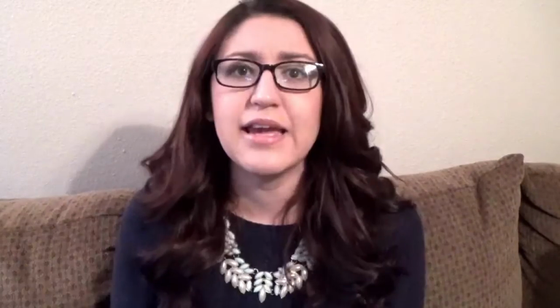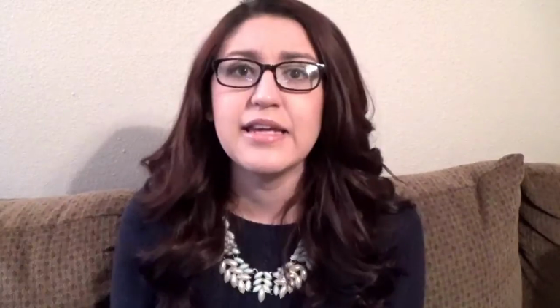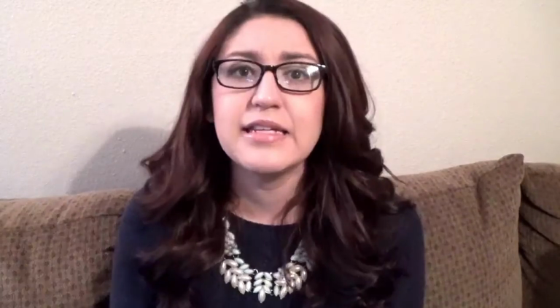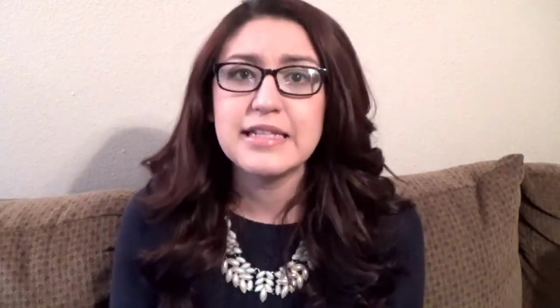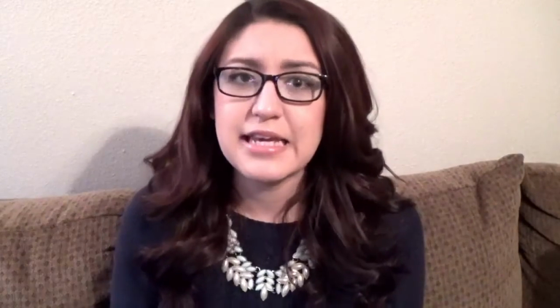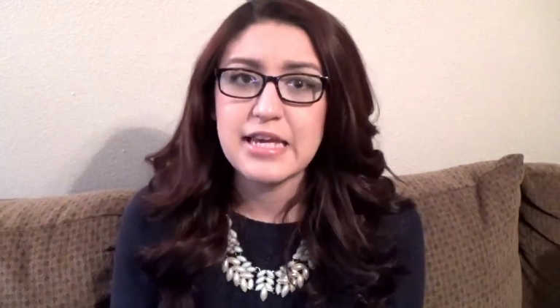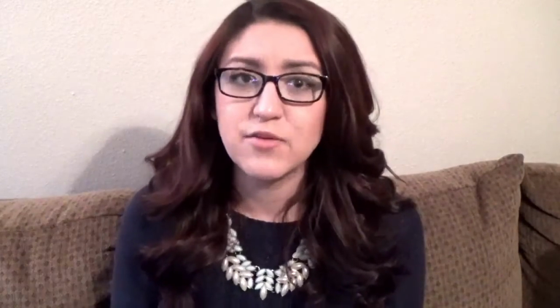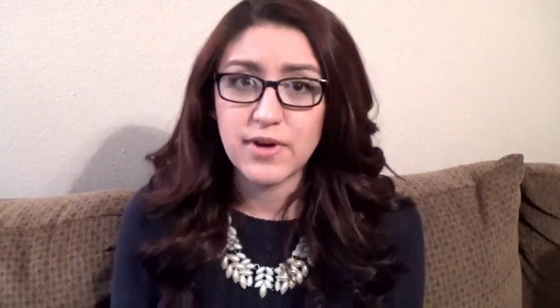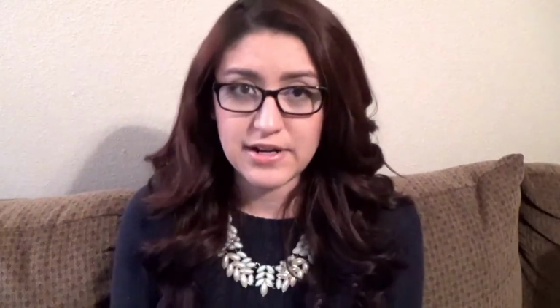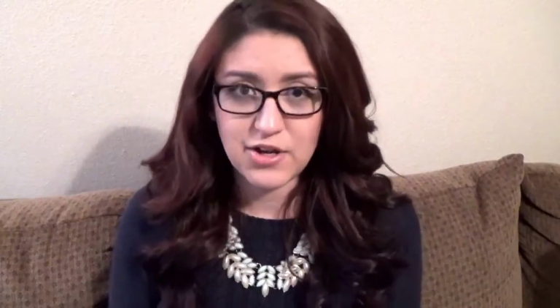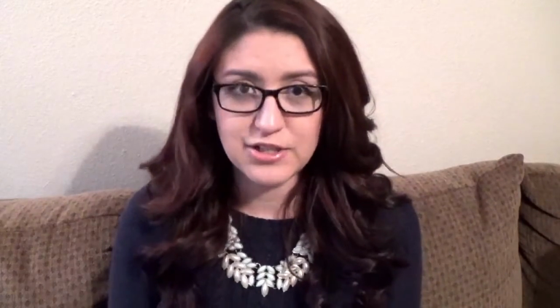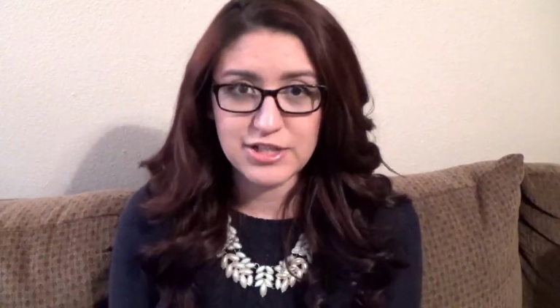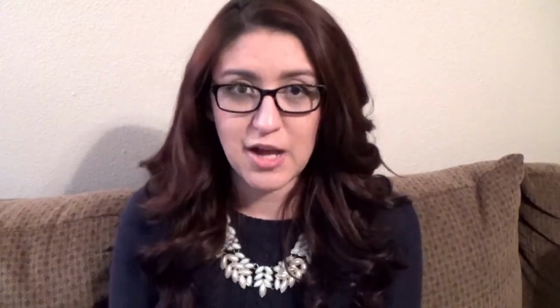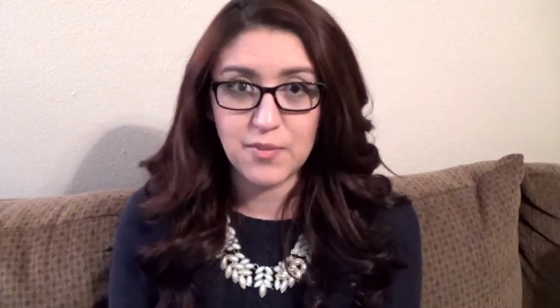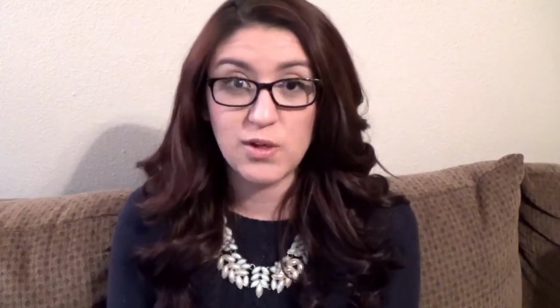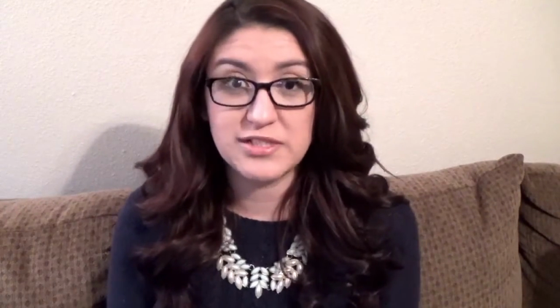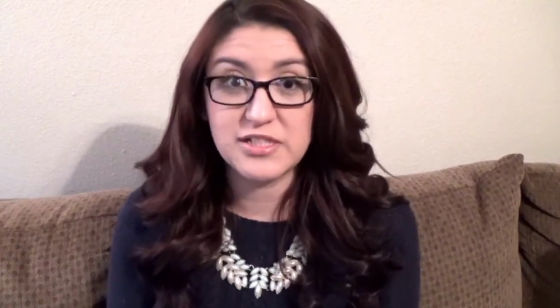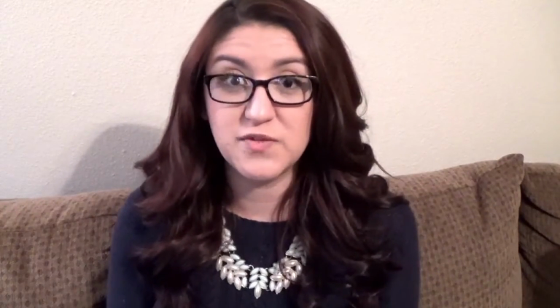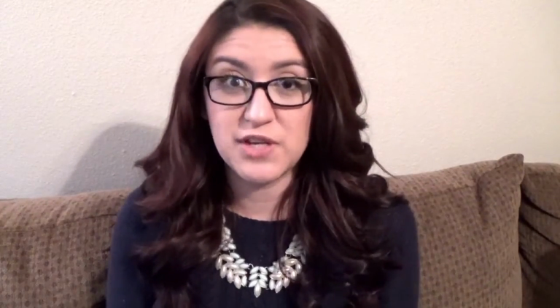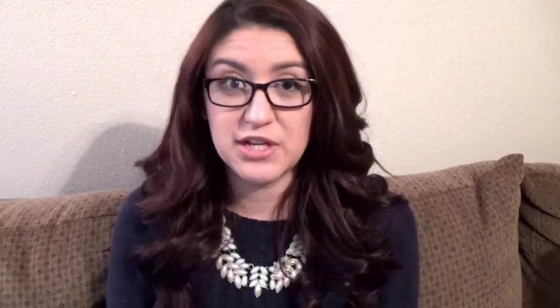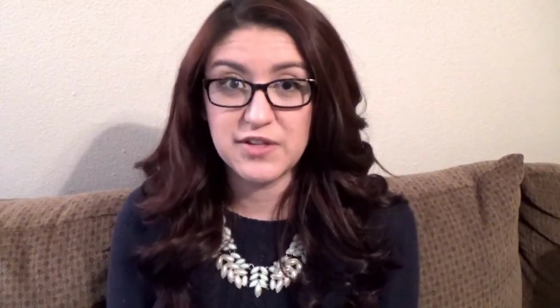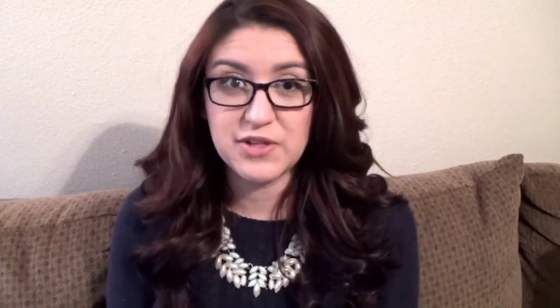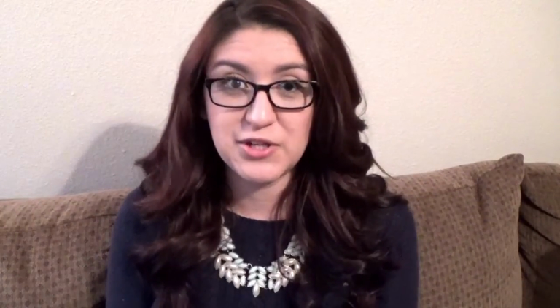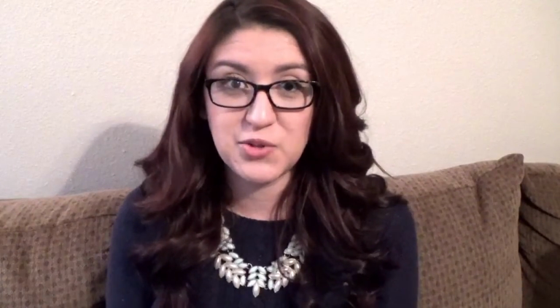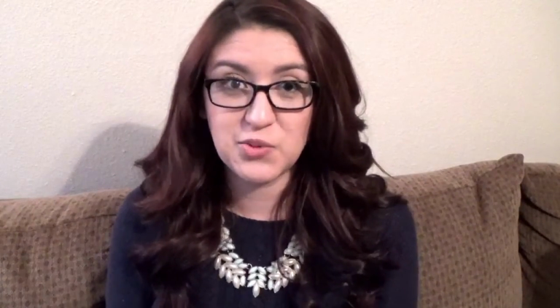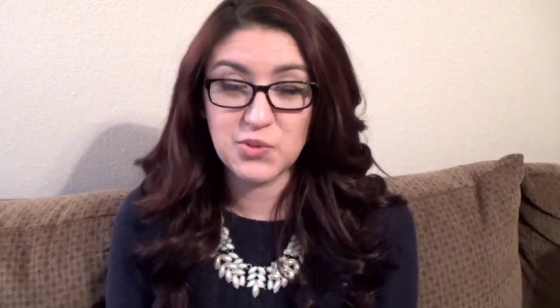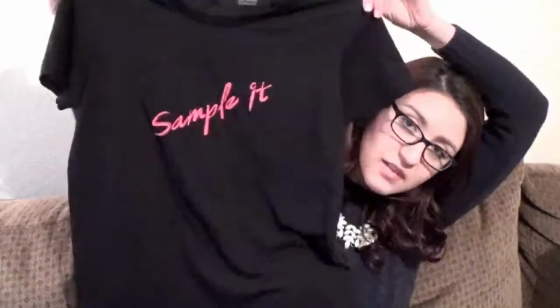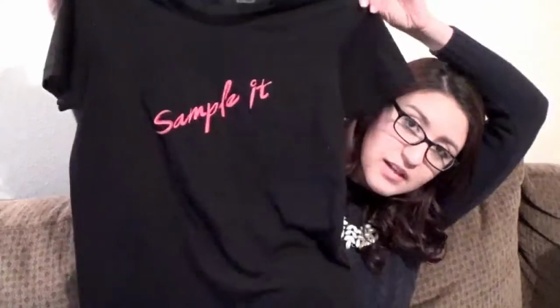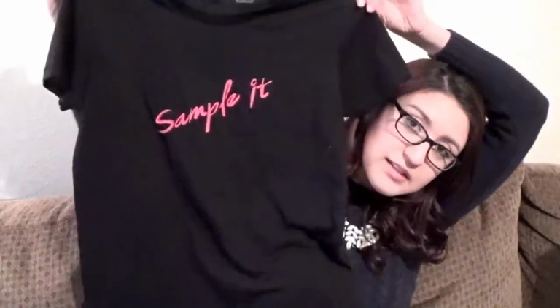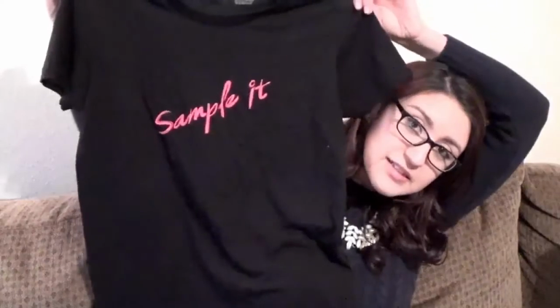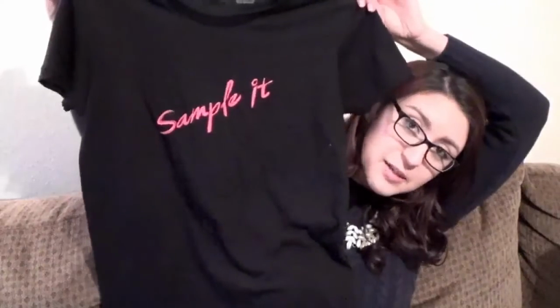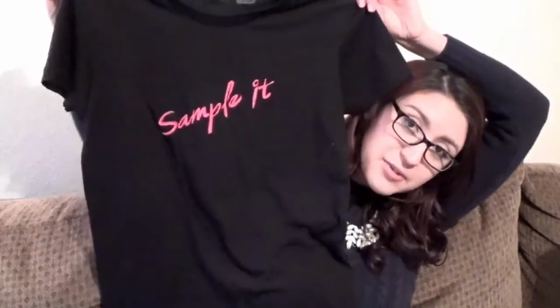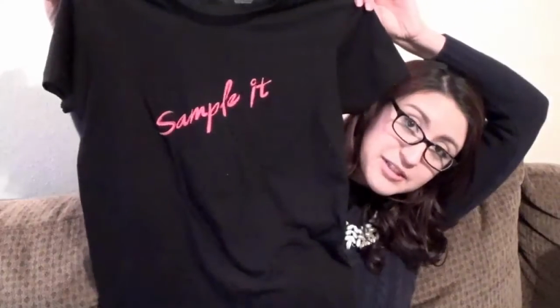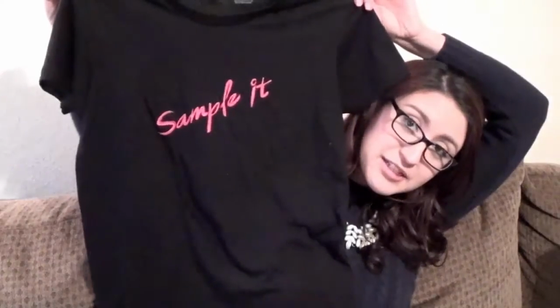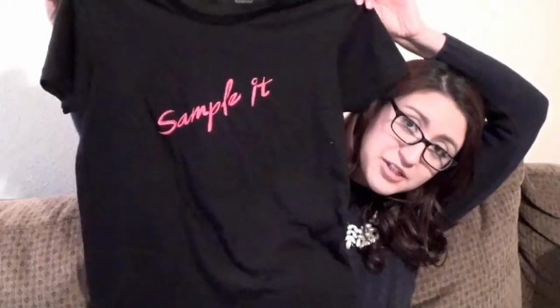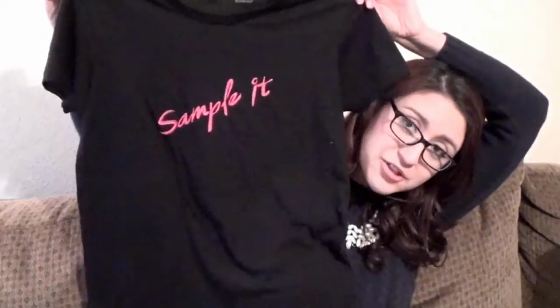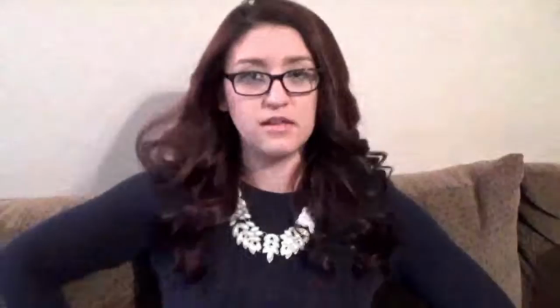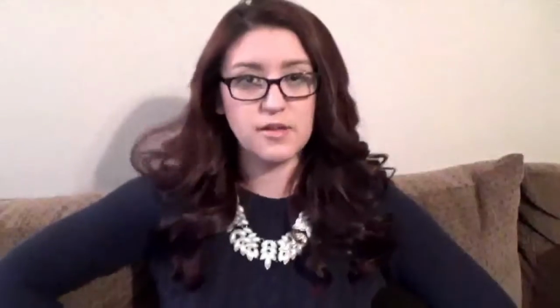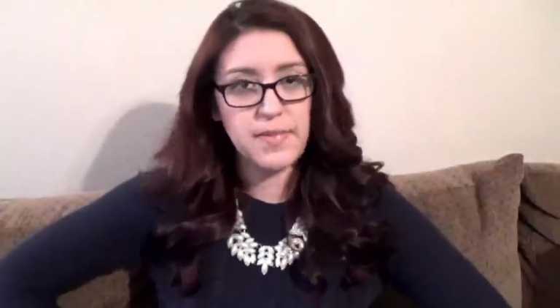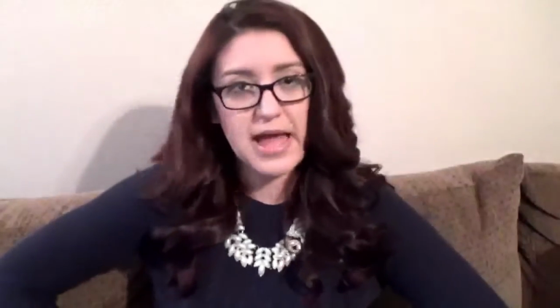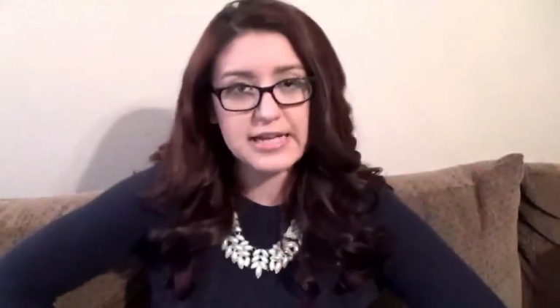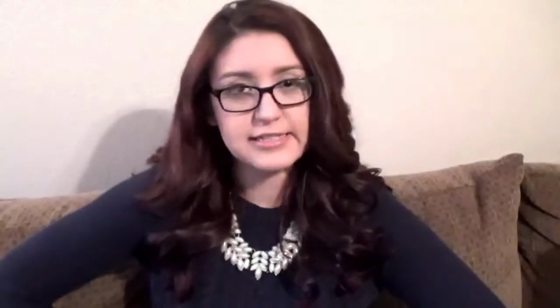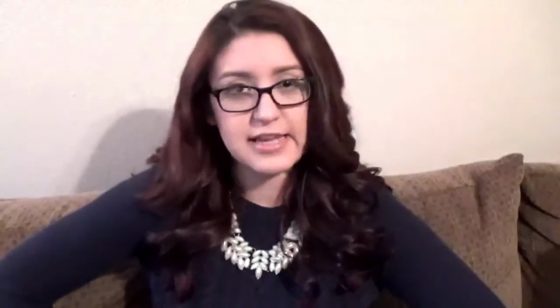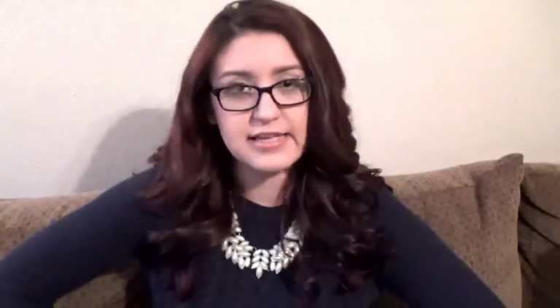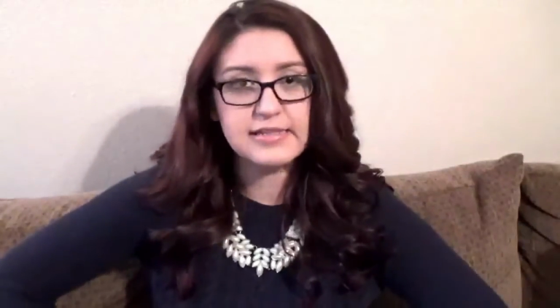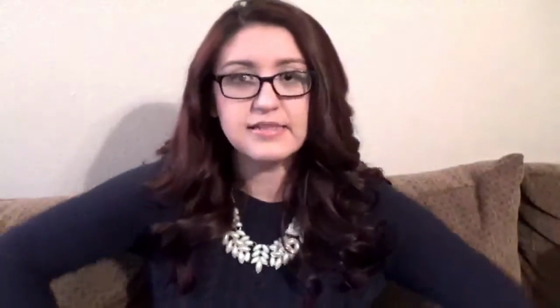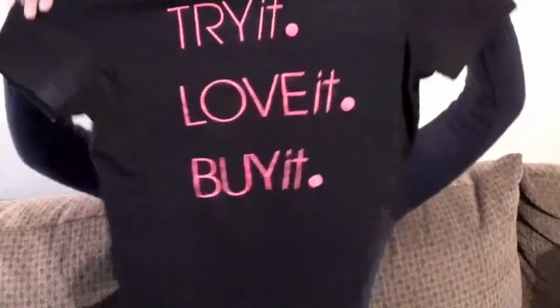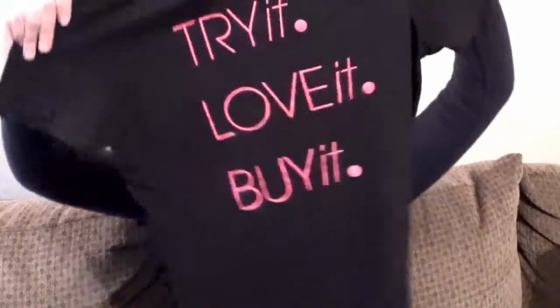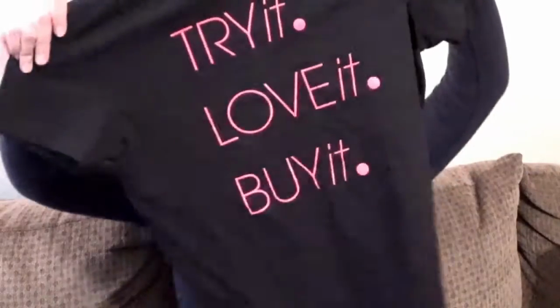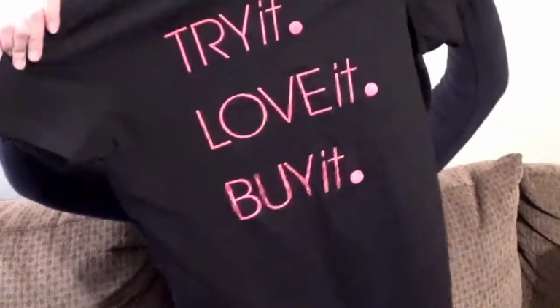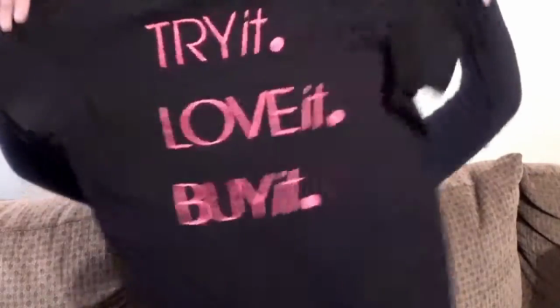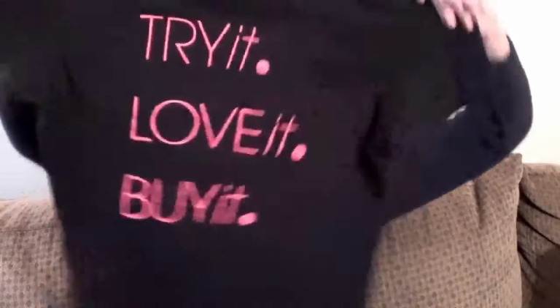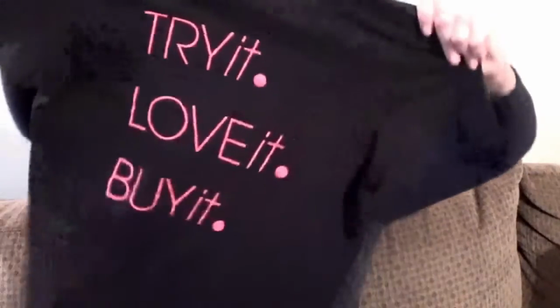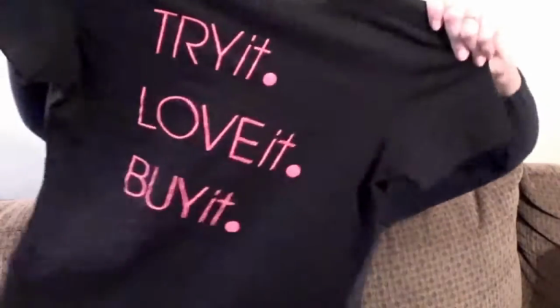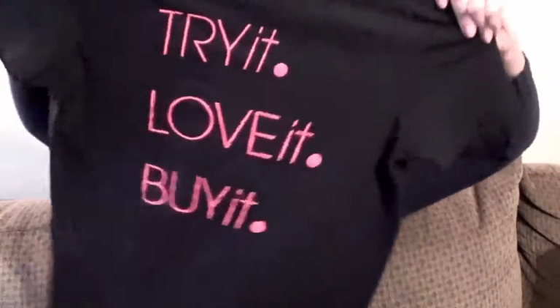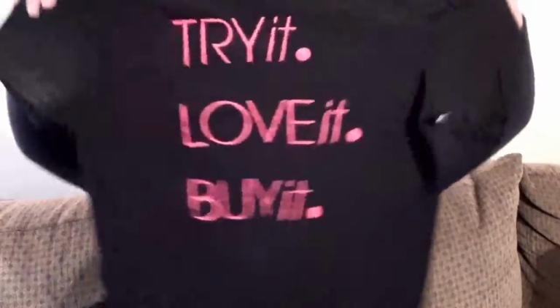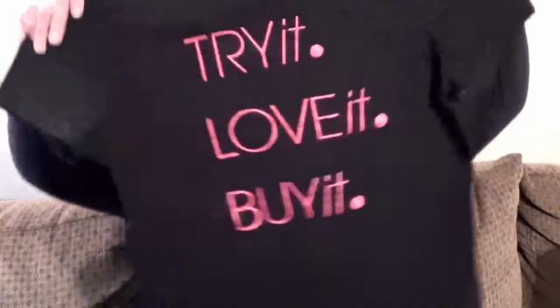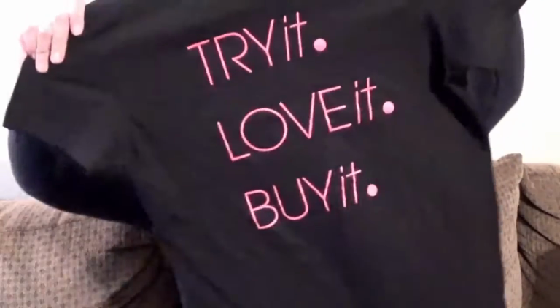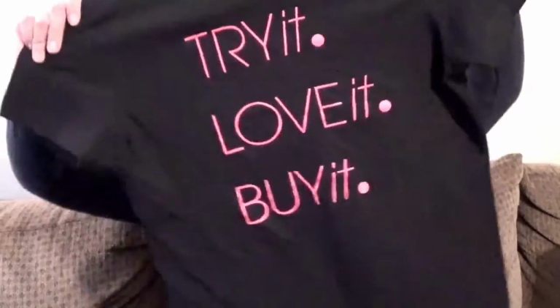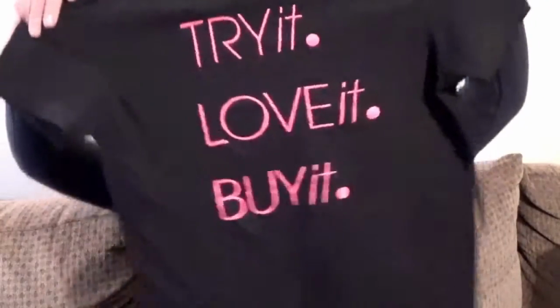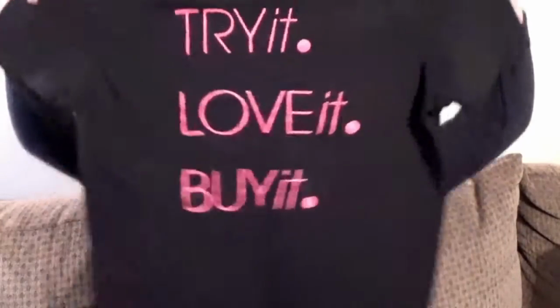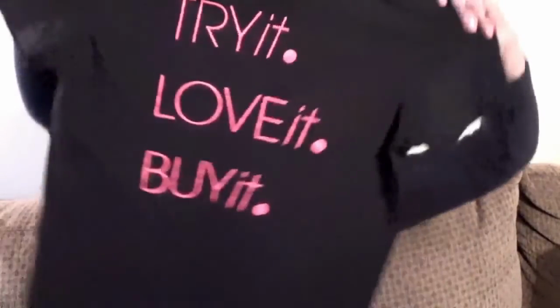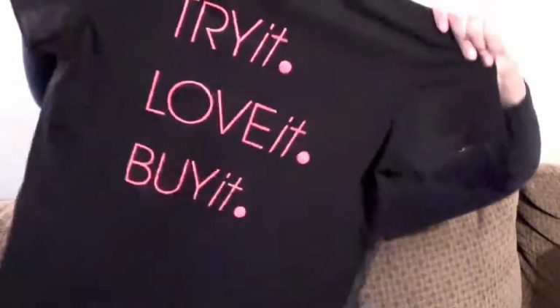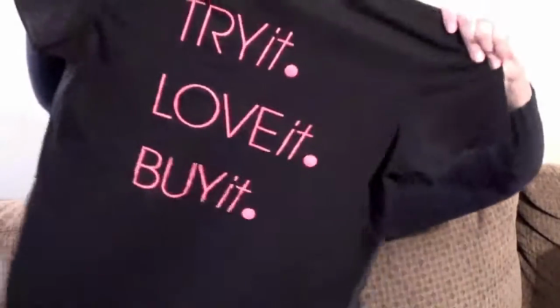Laying right on top was this very cool Sample It t-shirt. The back says: Try it. Love it. Buy it.